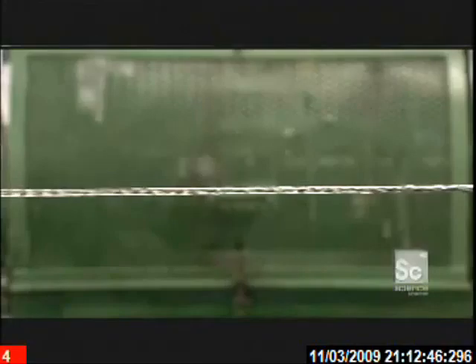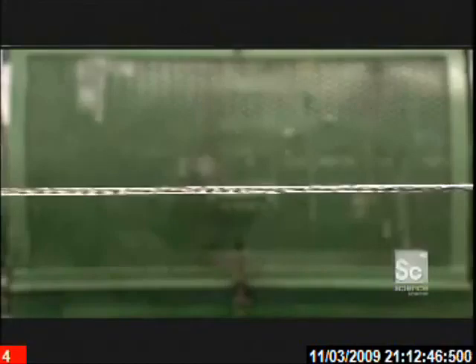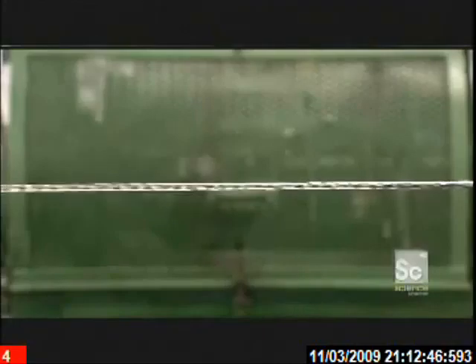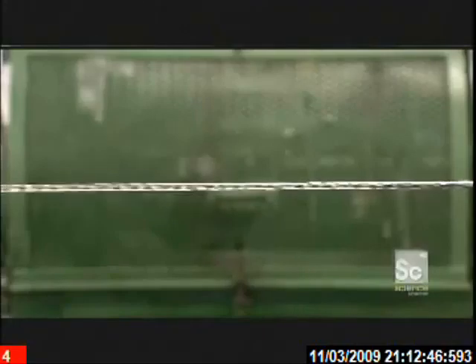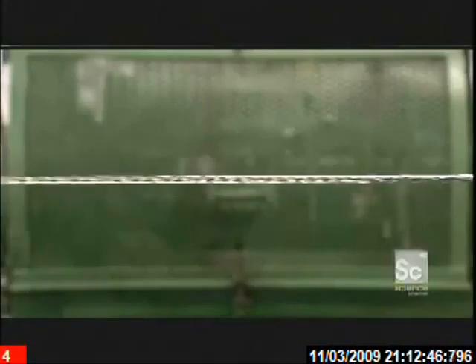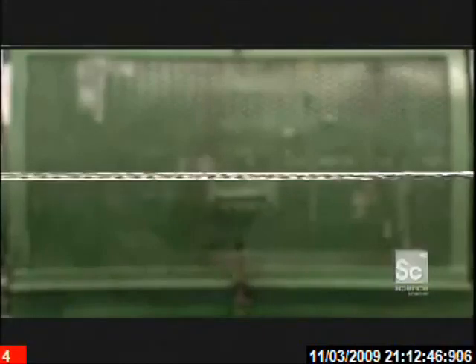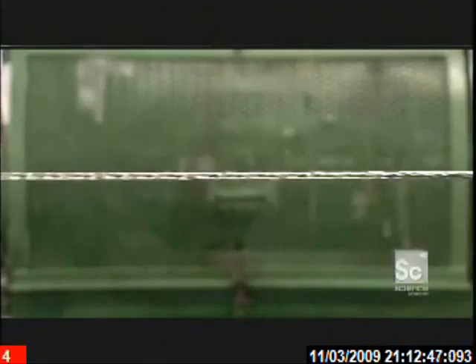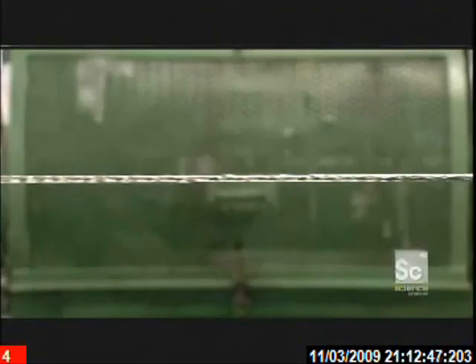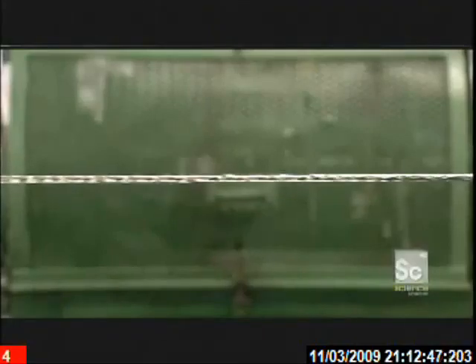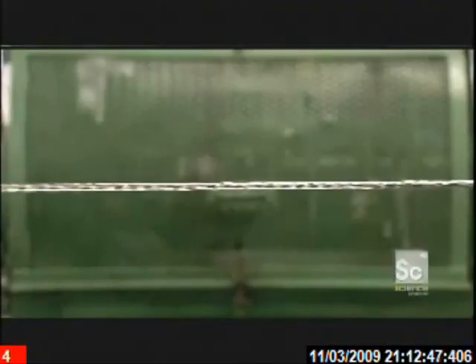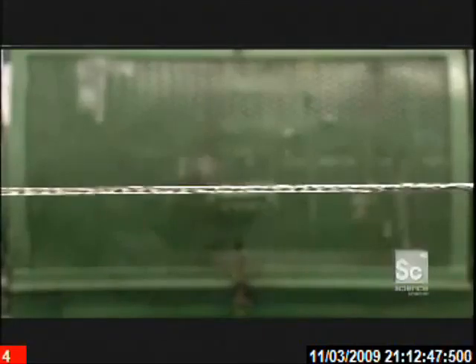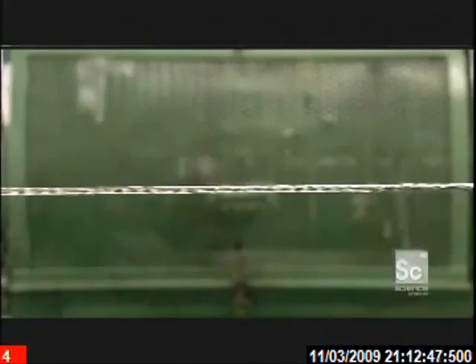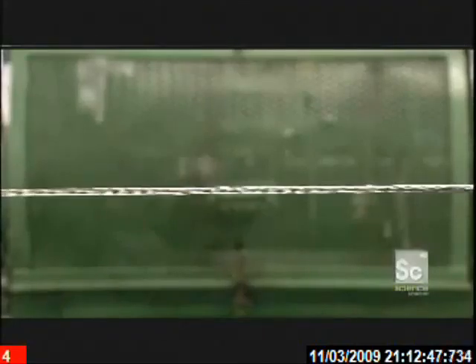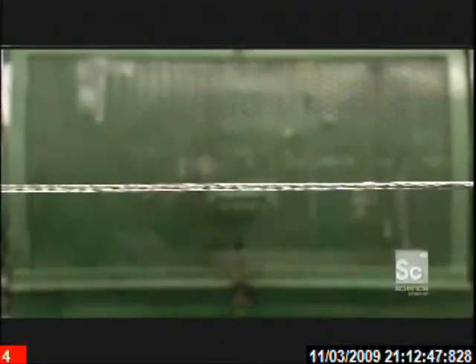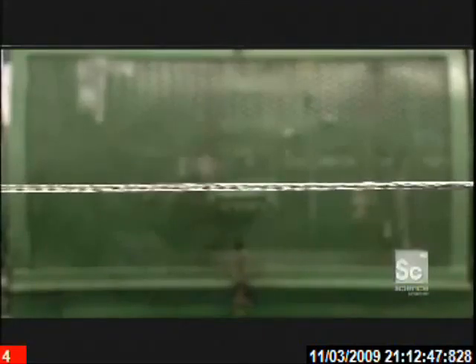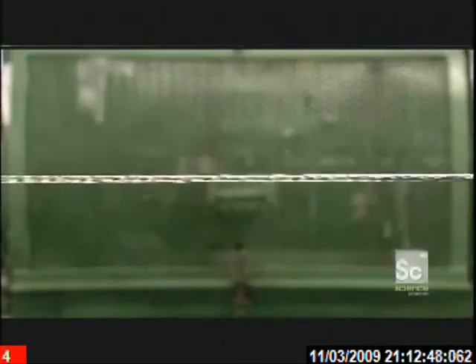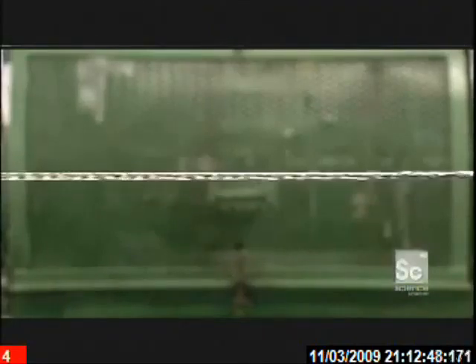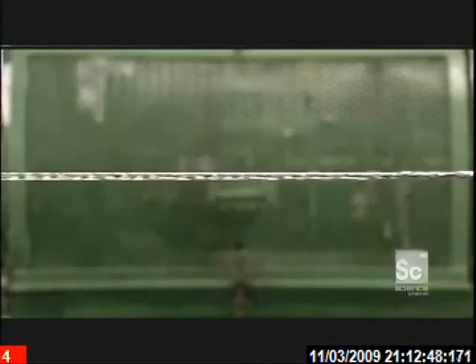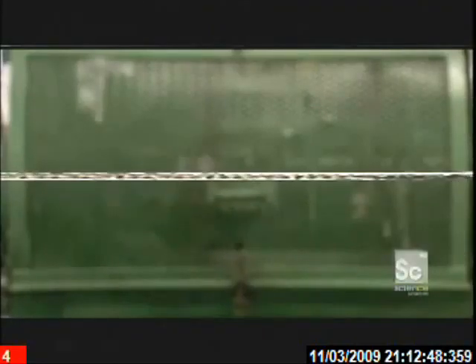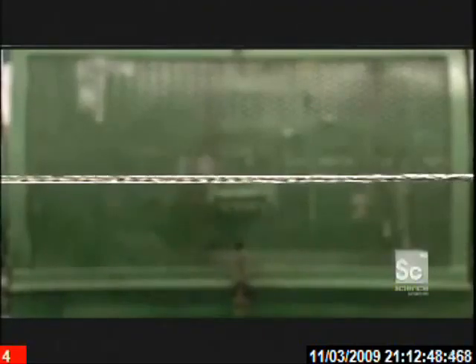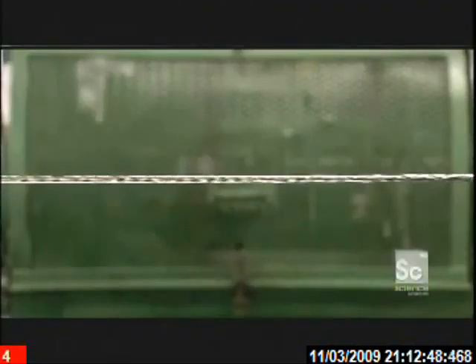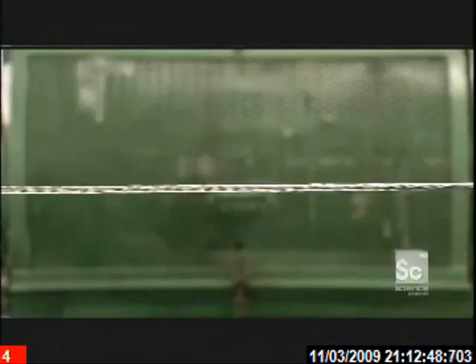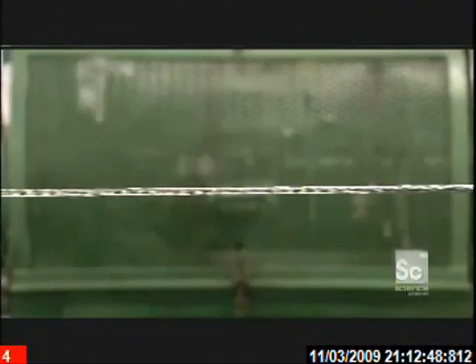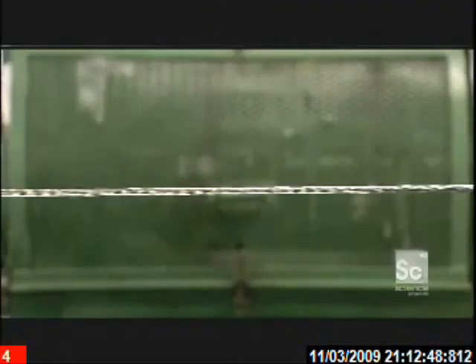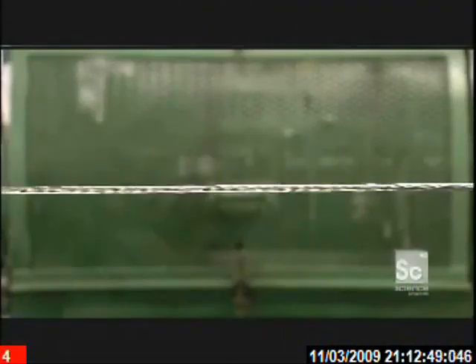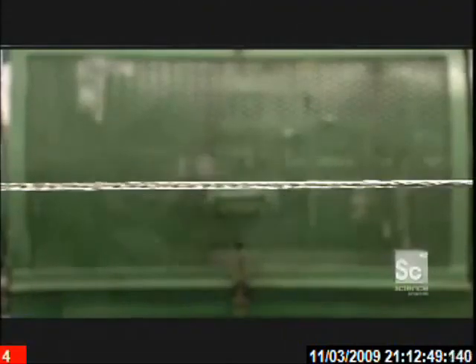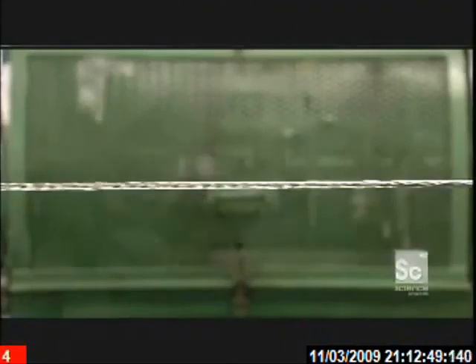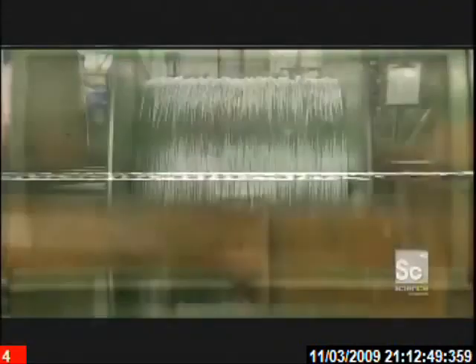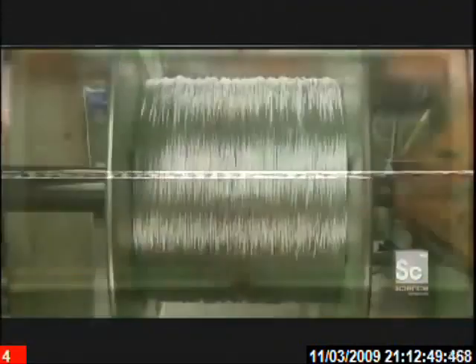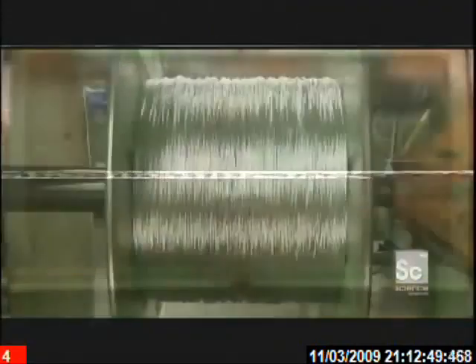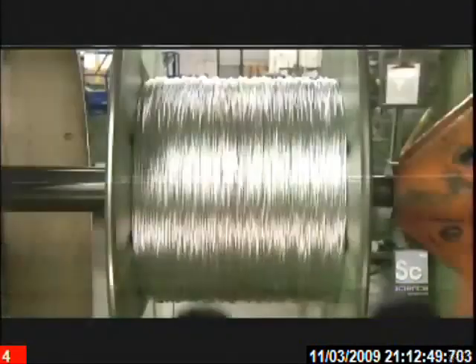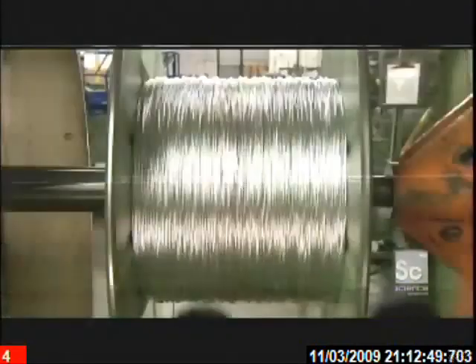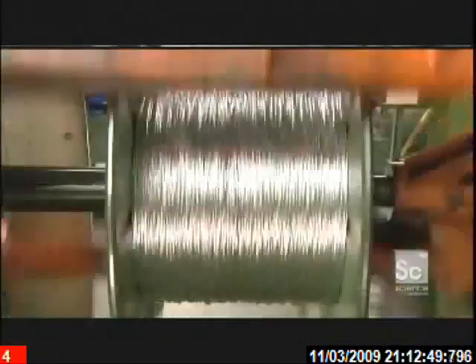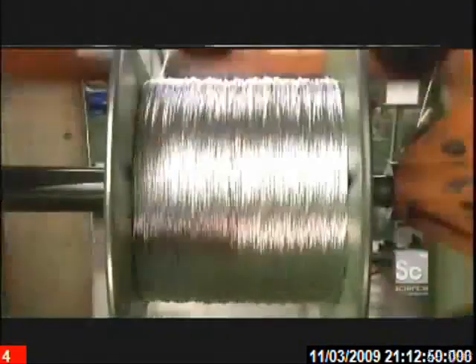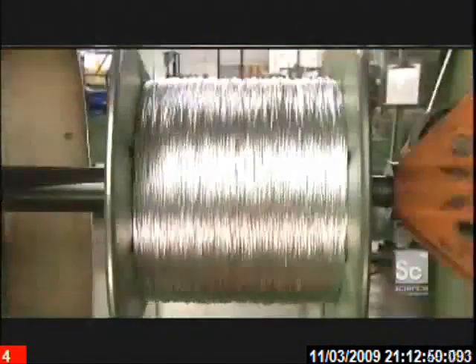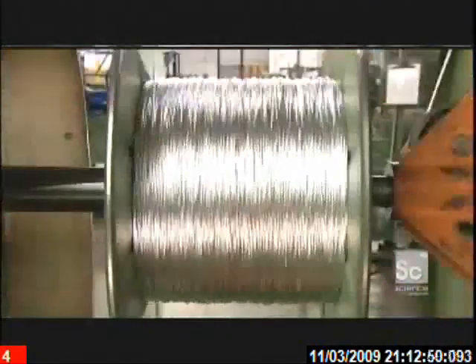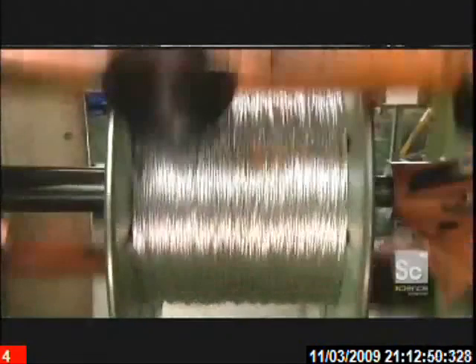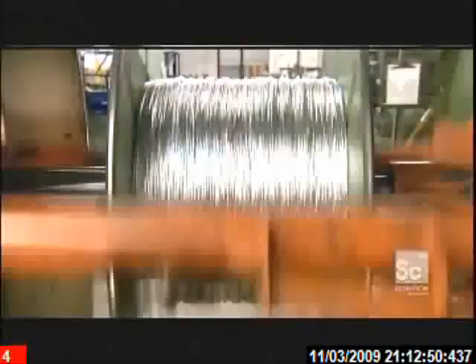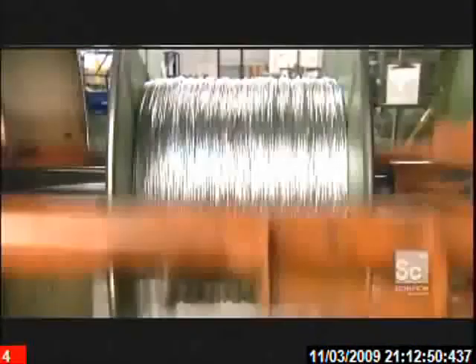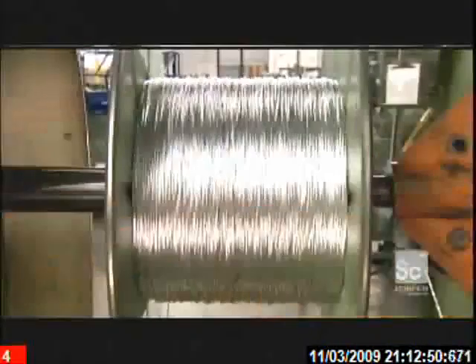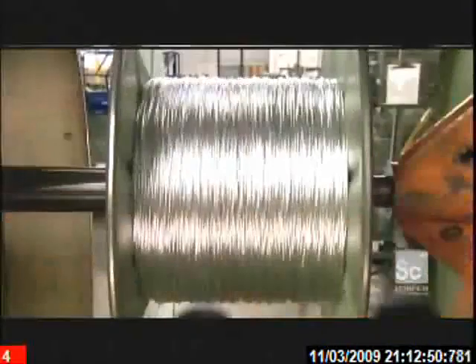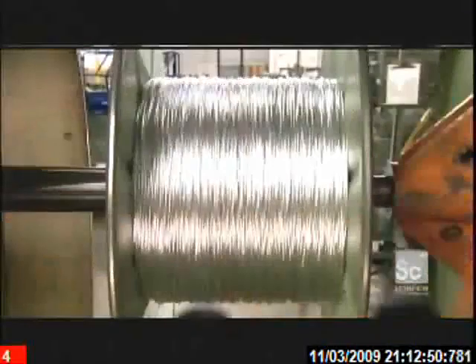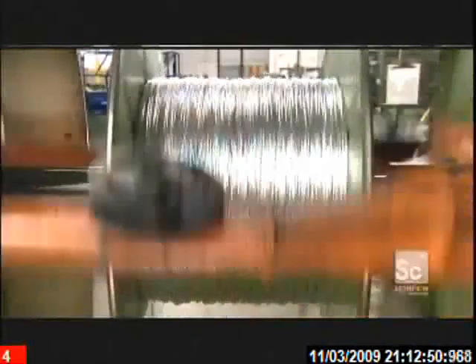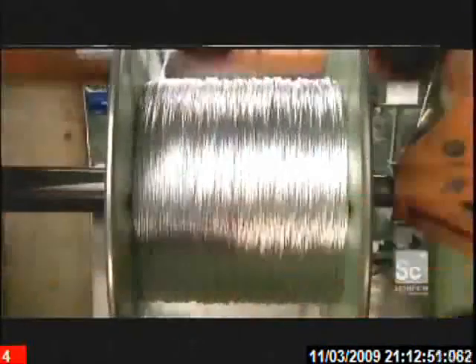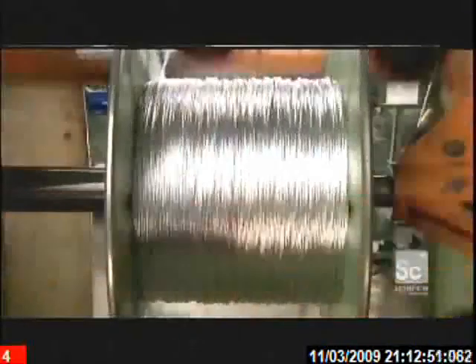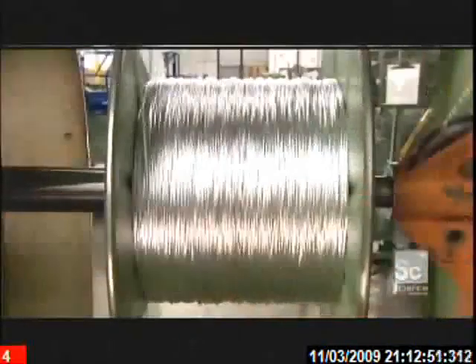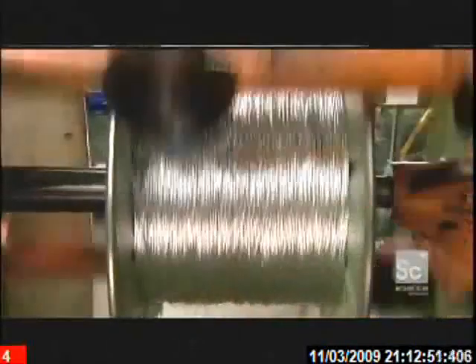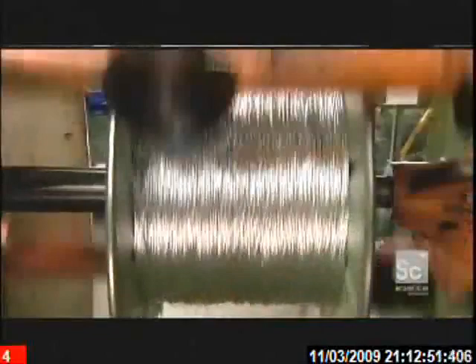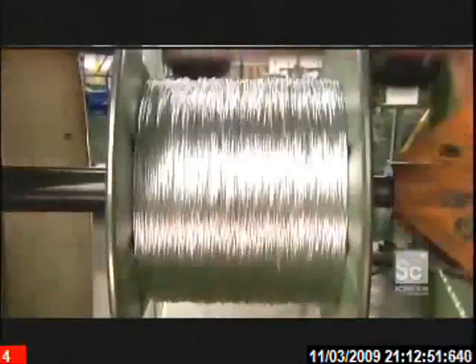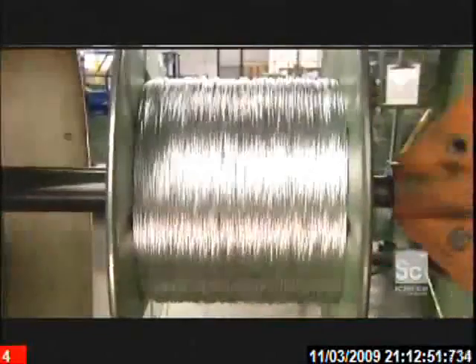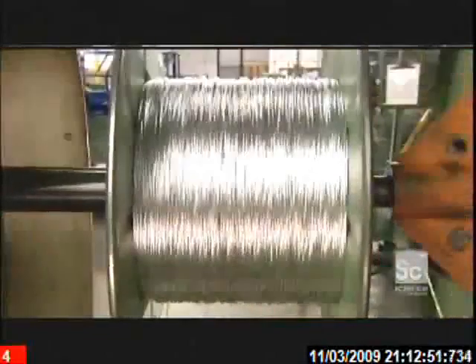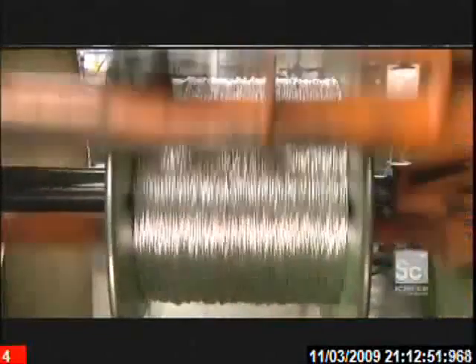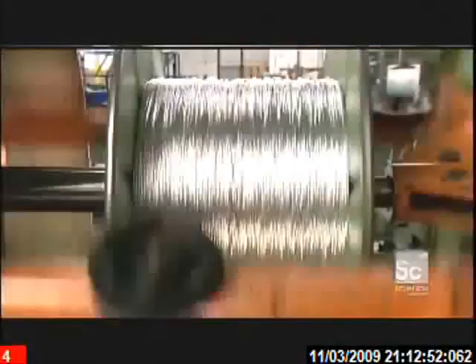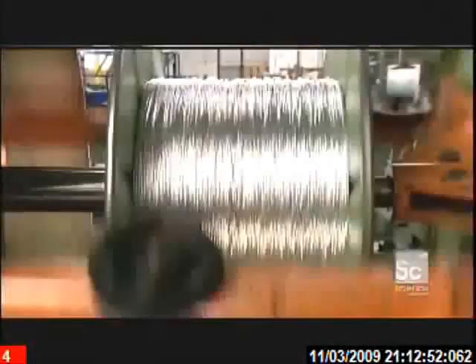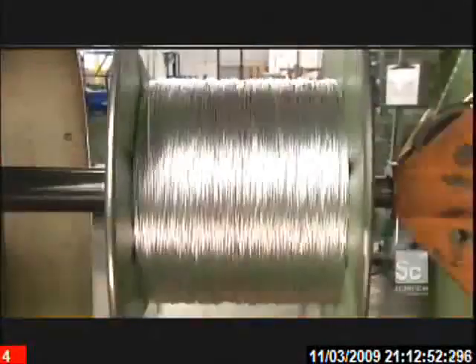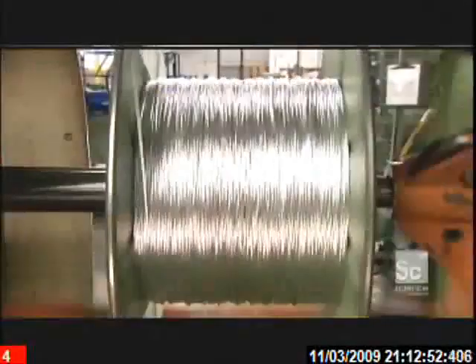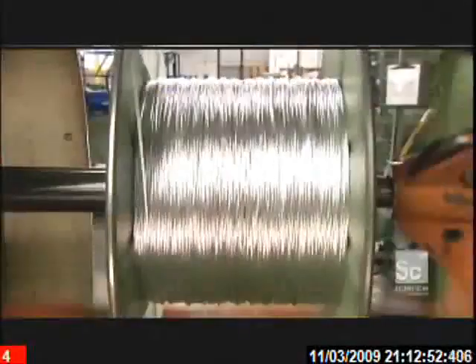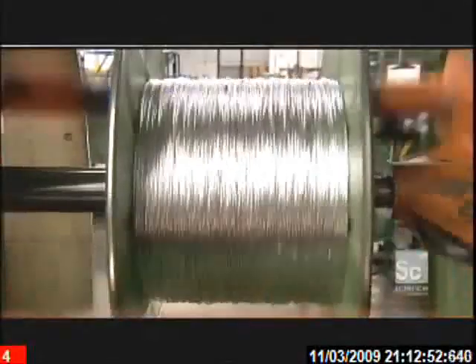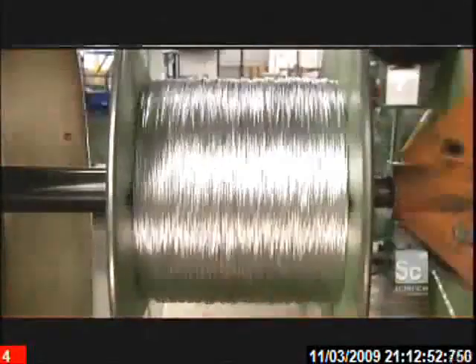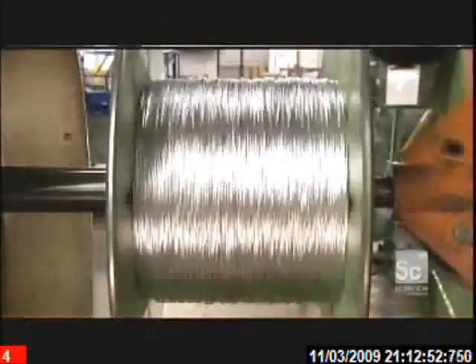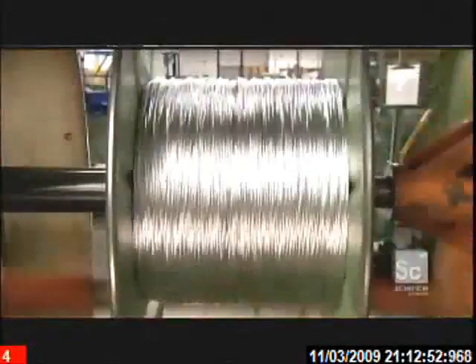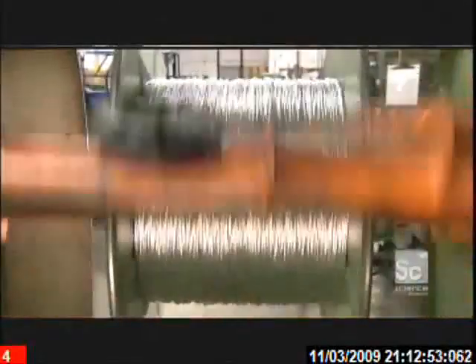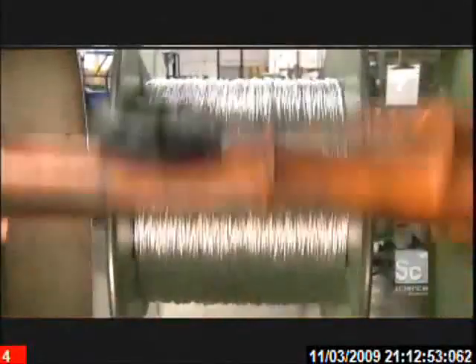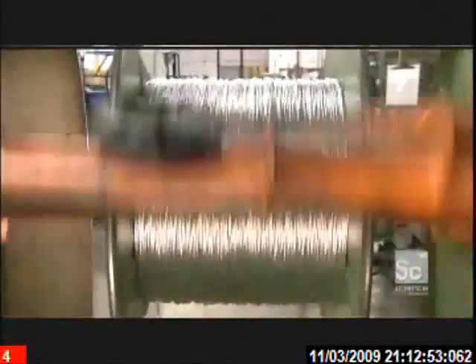Then a final twisting, seen here in slow motion. The actual speed is a thousand revolutions per minute.